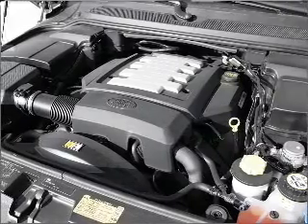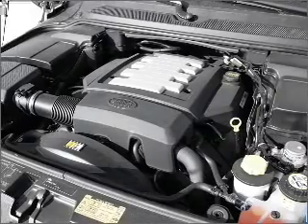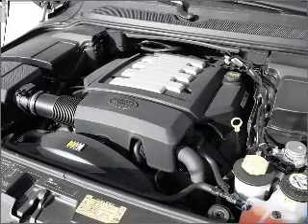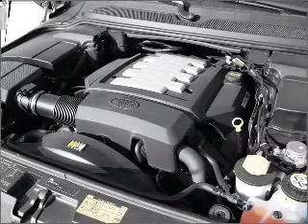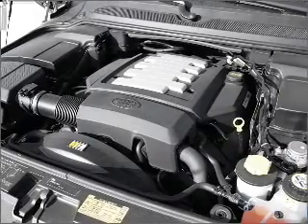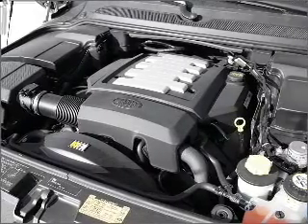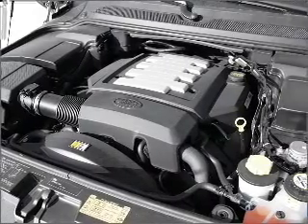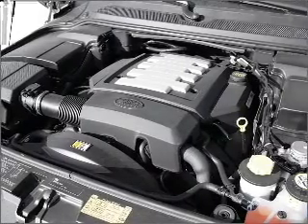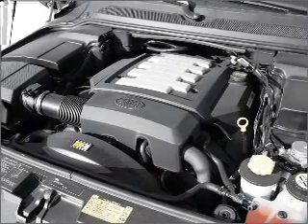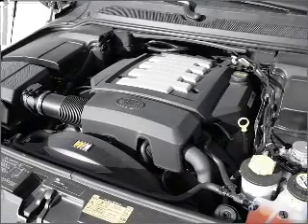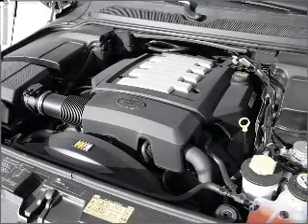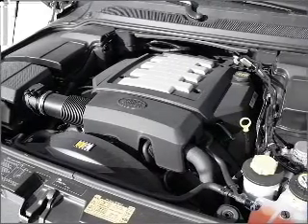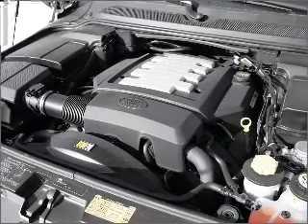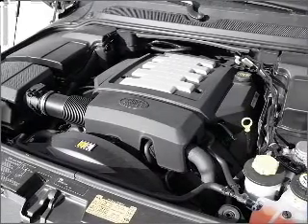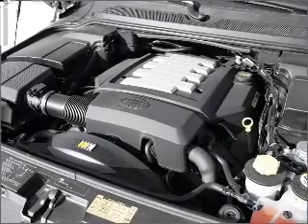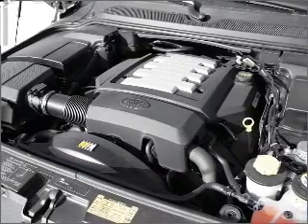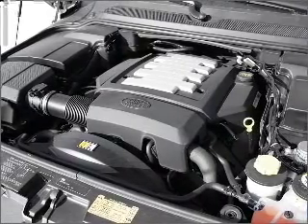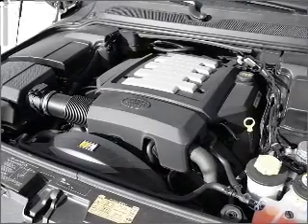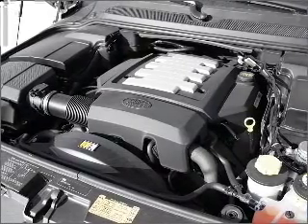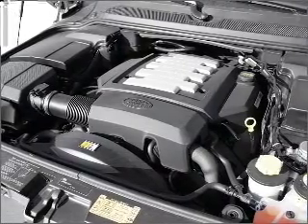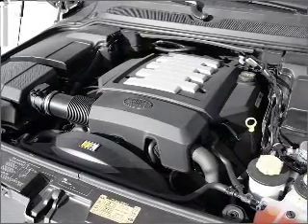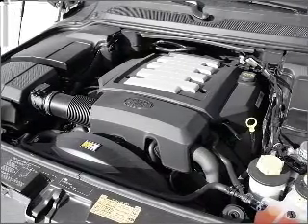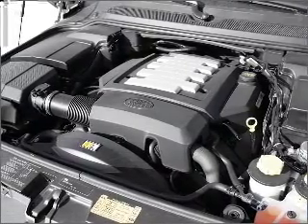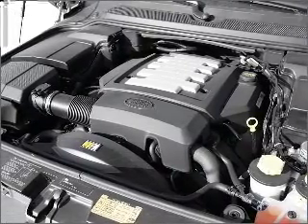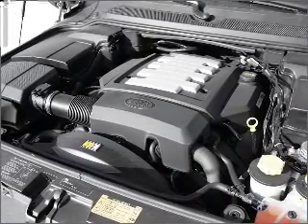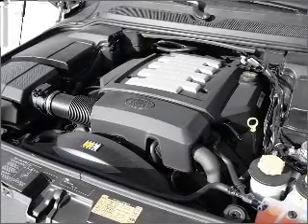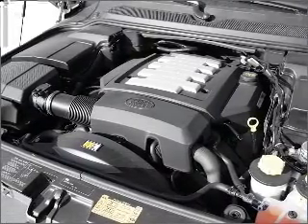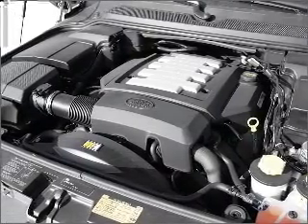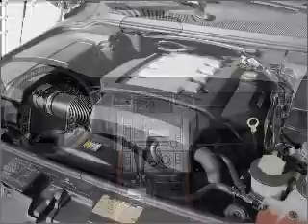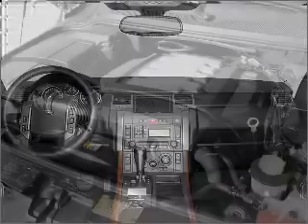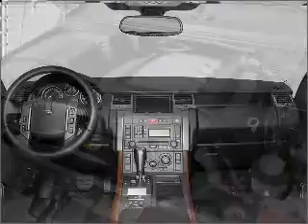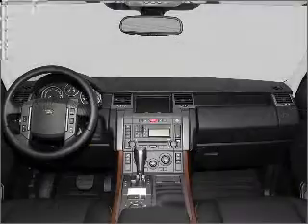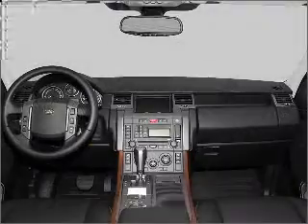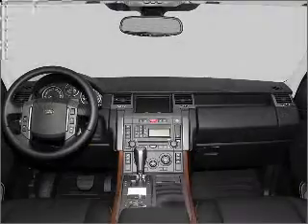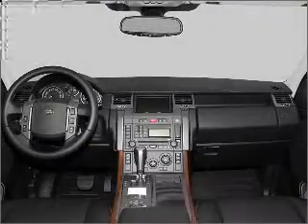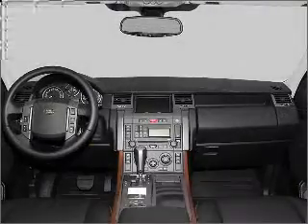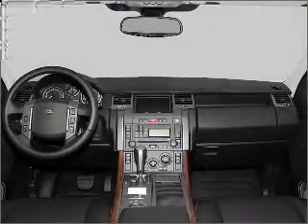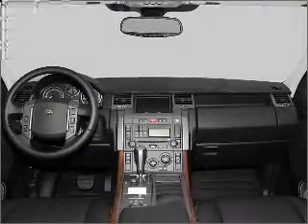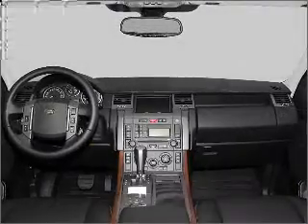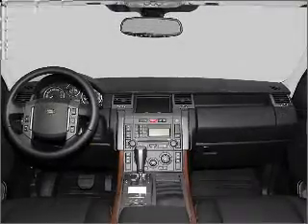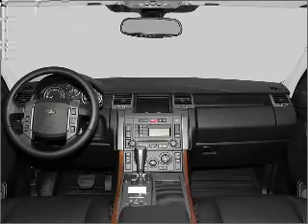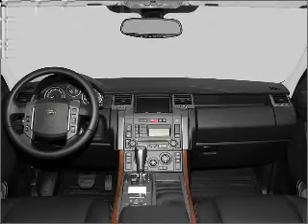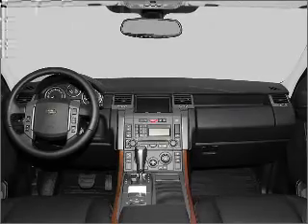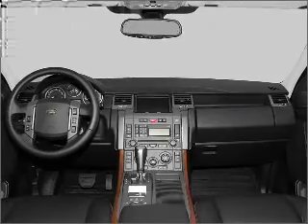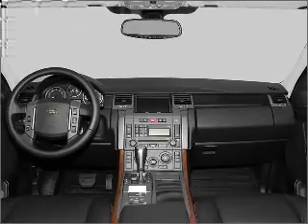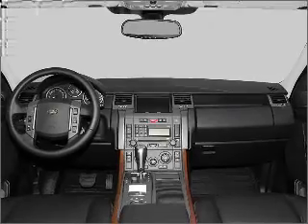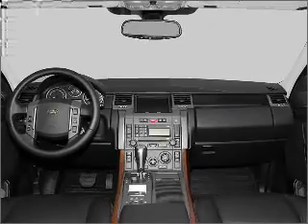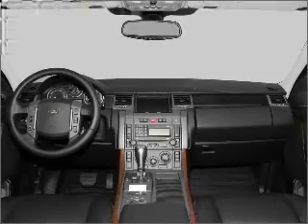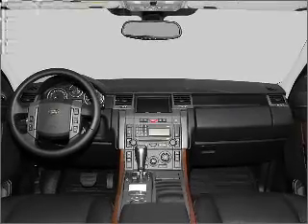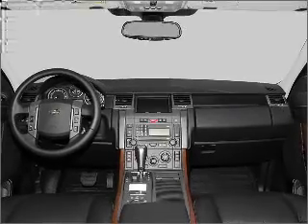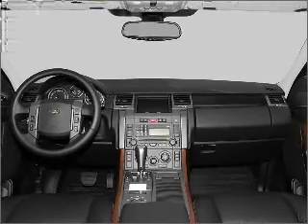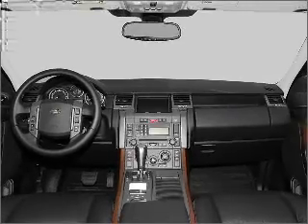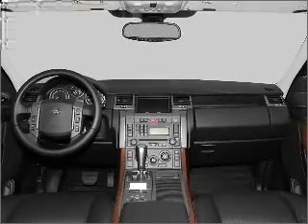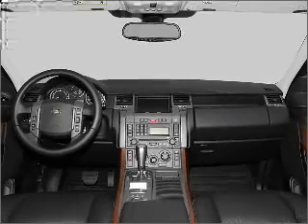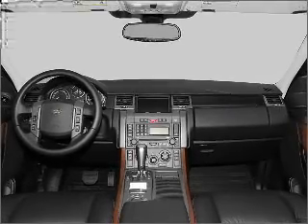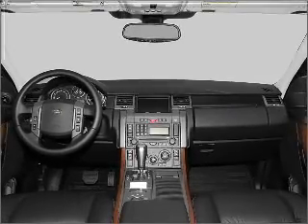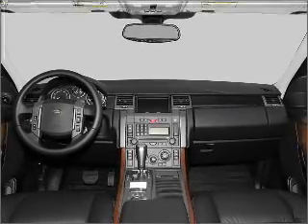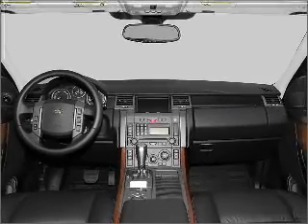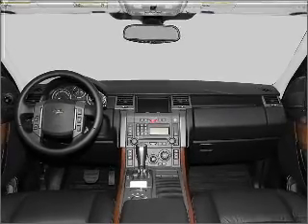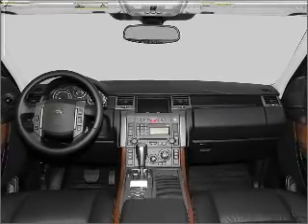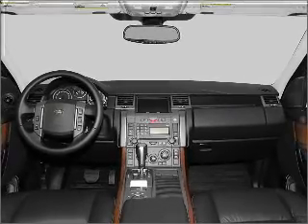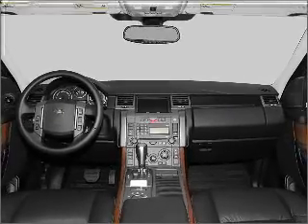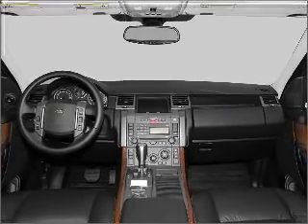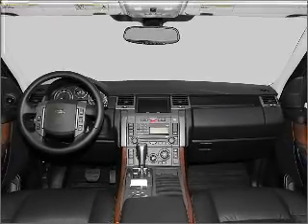Anti-lock brakes help you bring your vehicle to a safe stop. Tailor the temperature to your preference and your passengers. Let the outside in with a built-in sunroof.